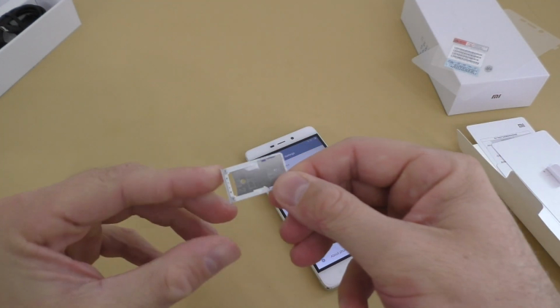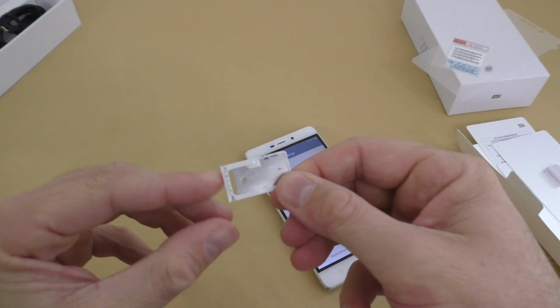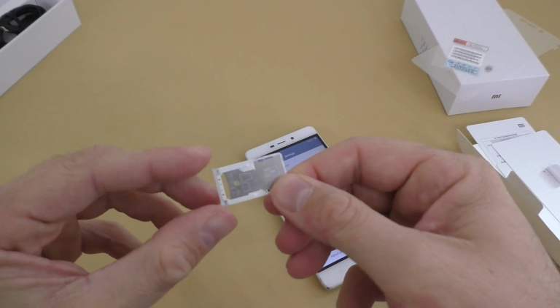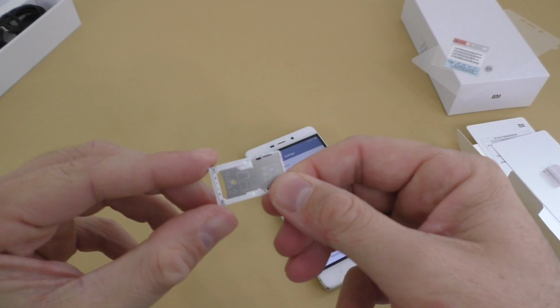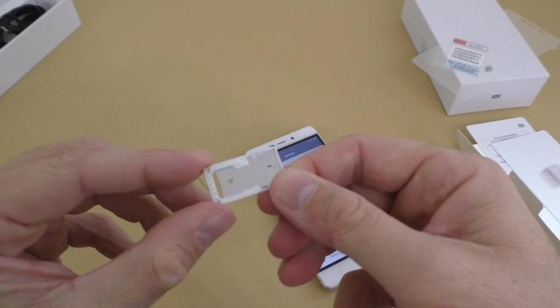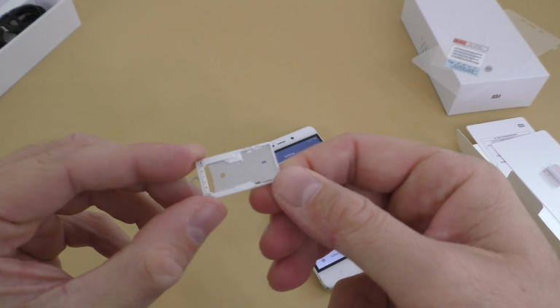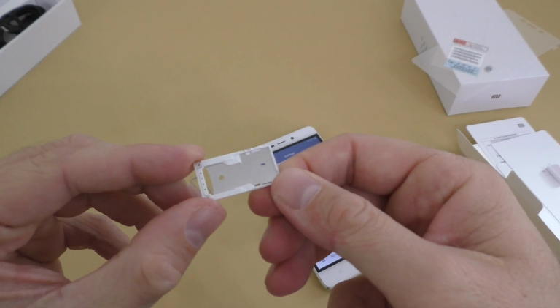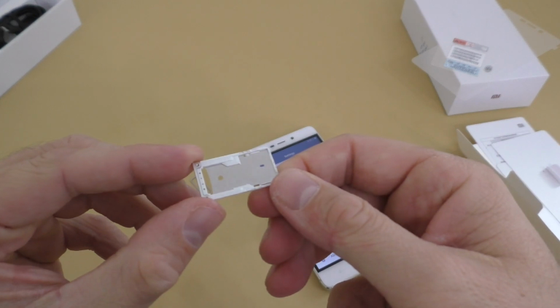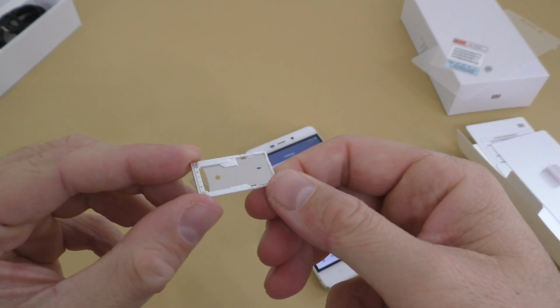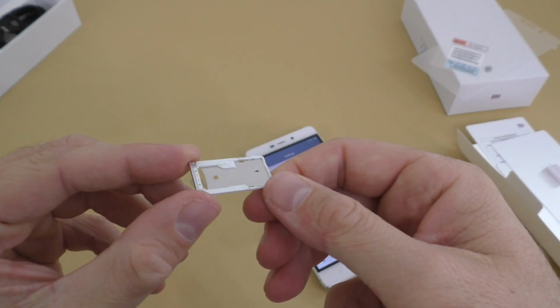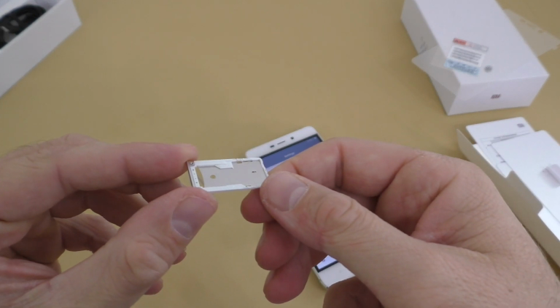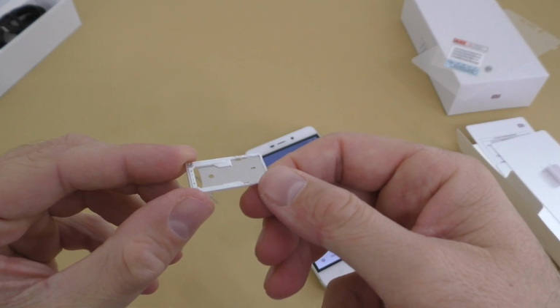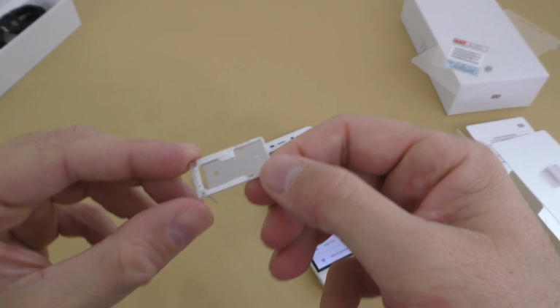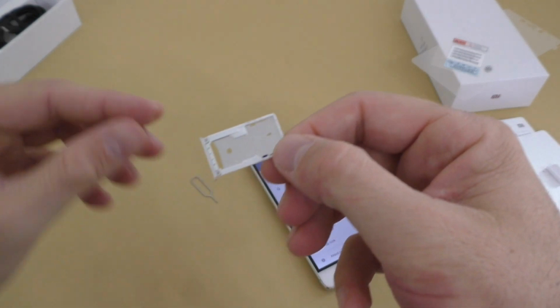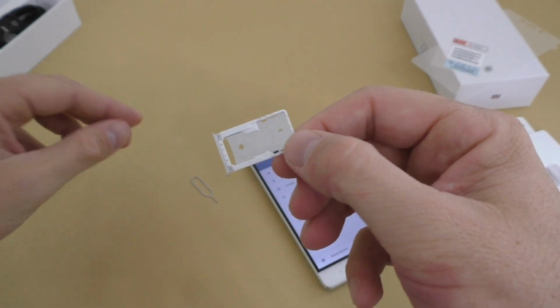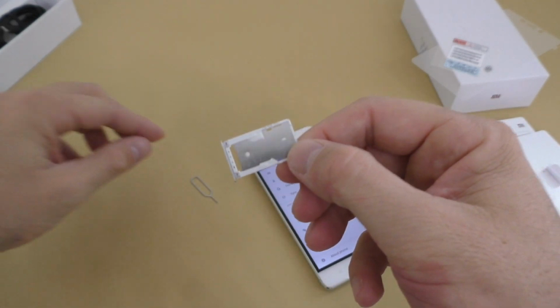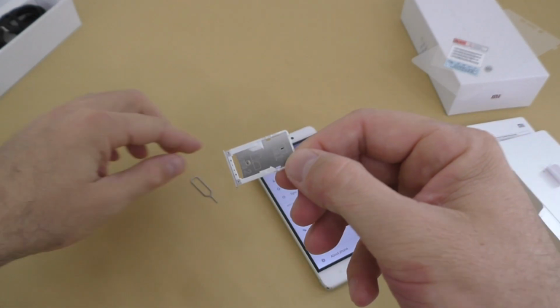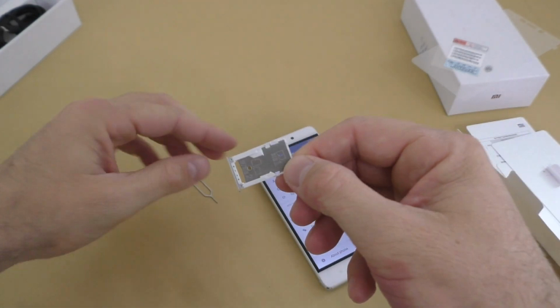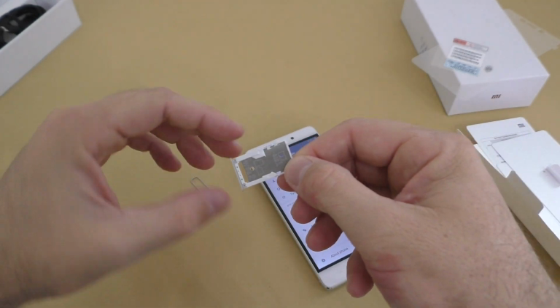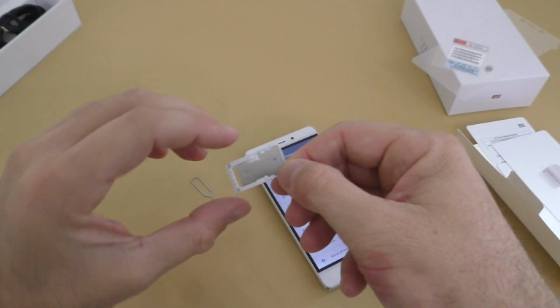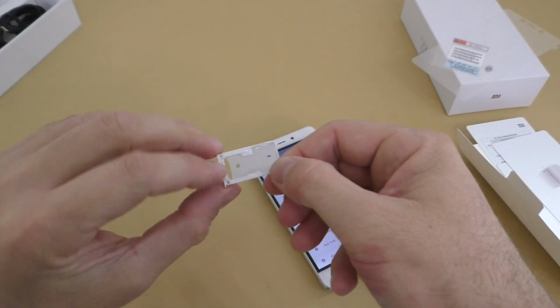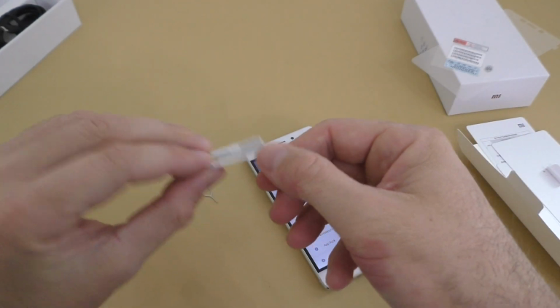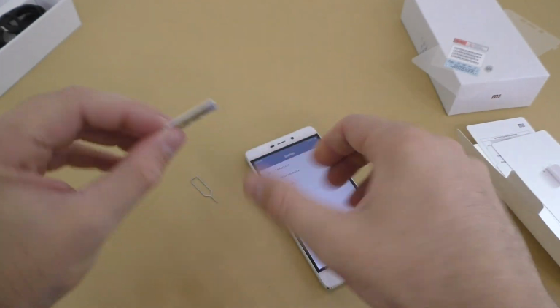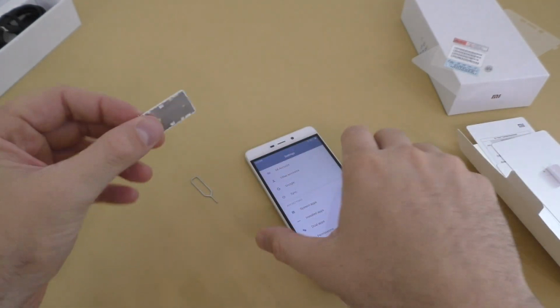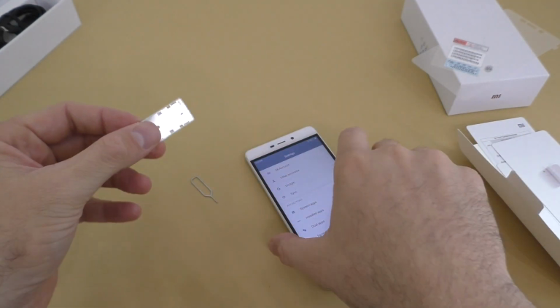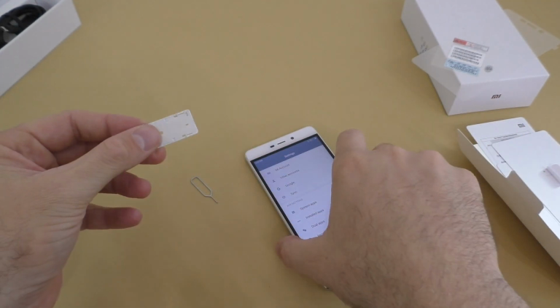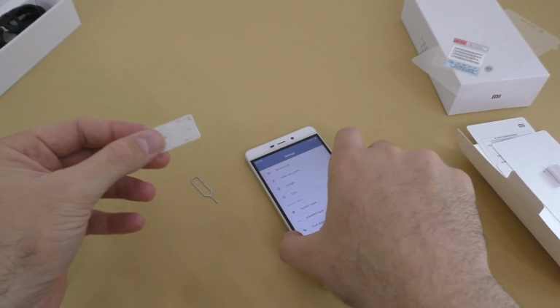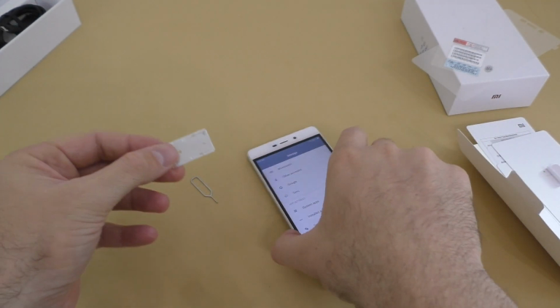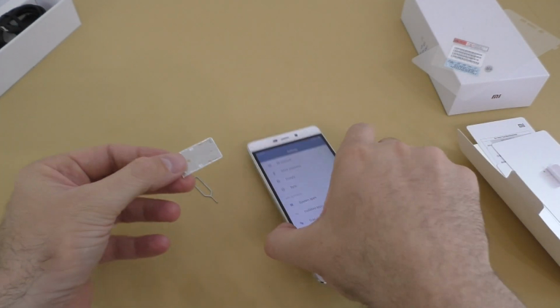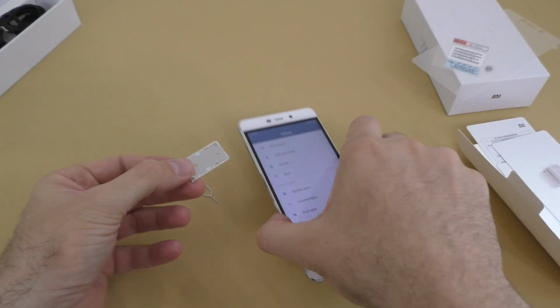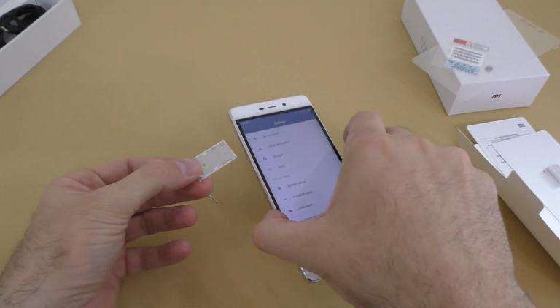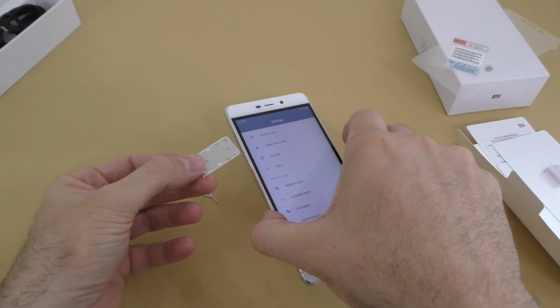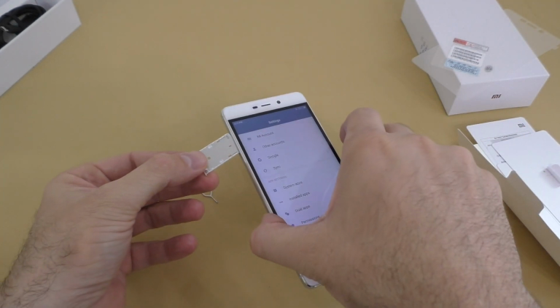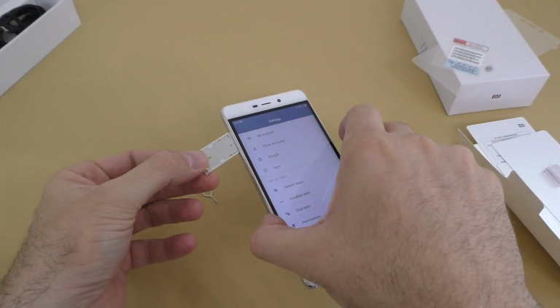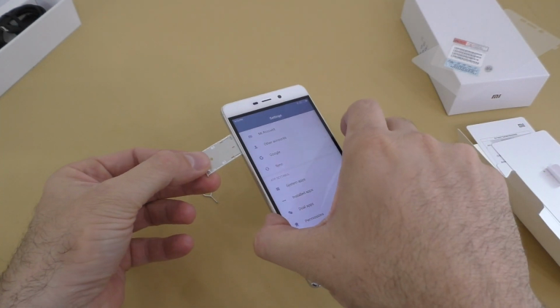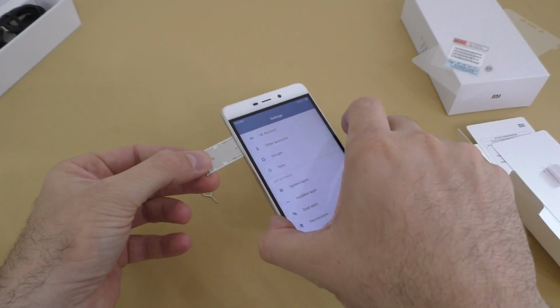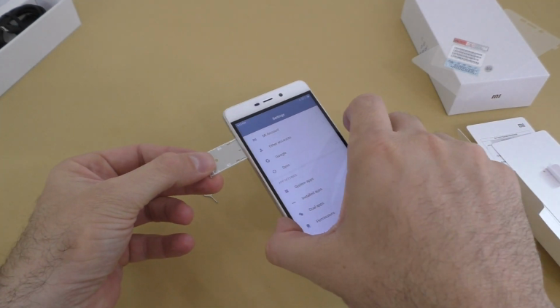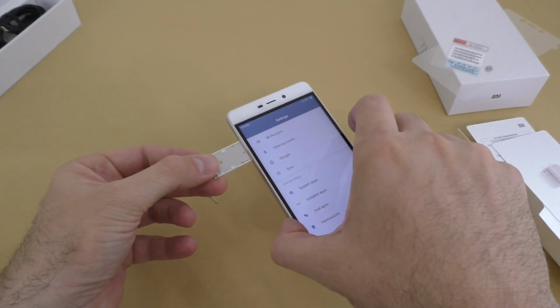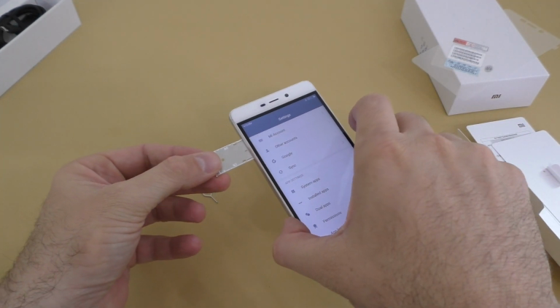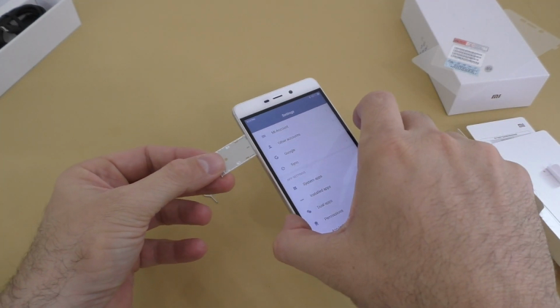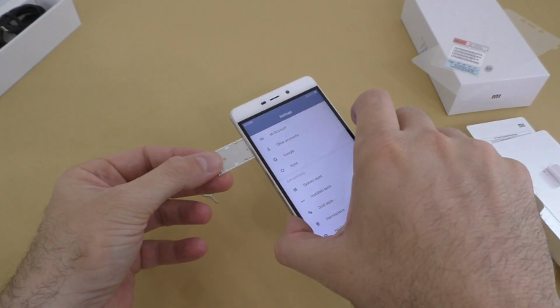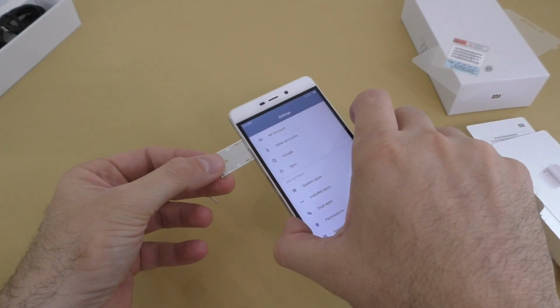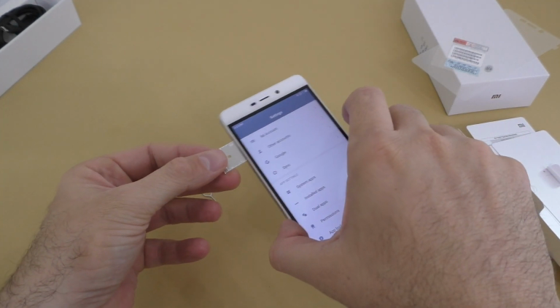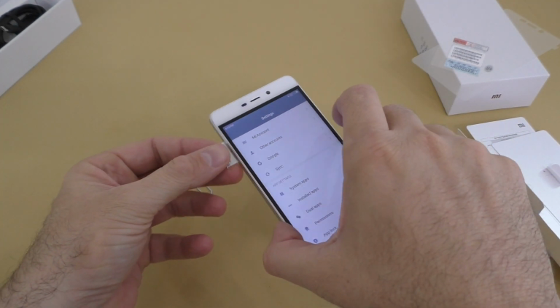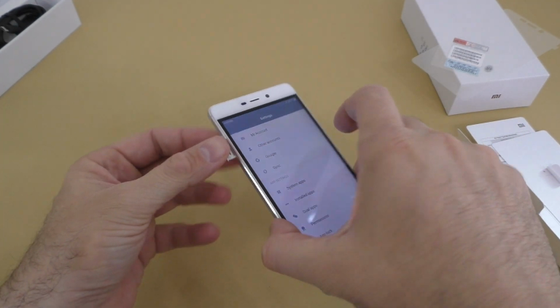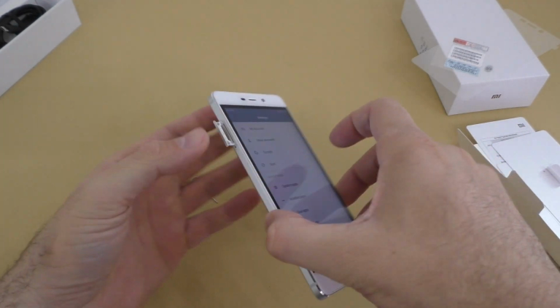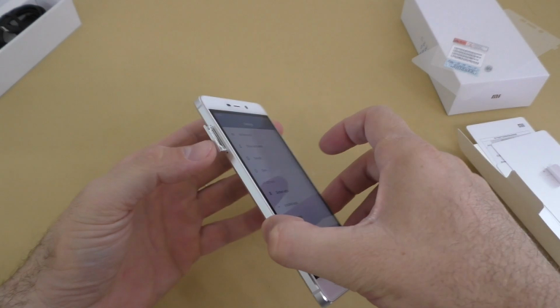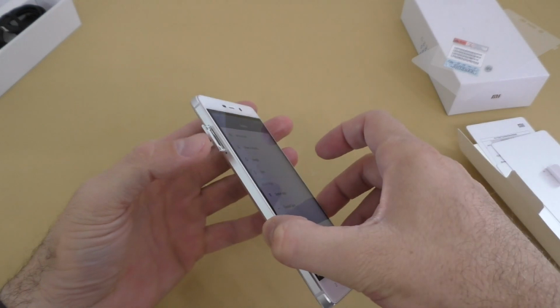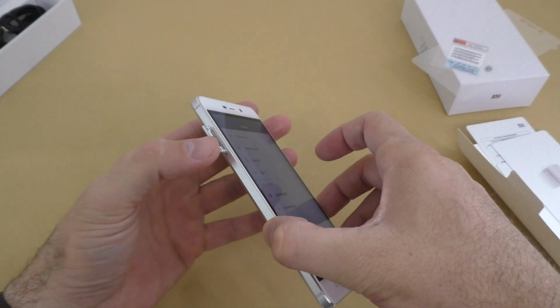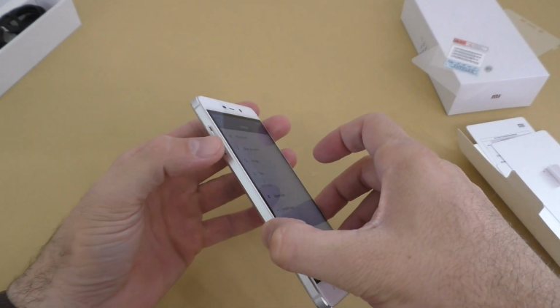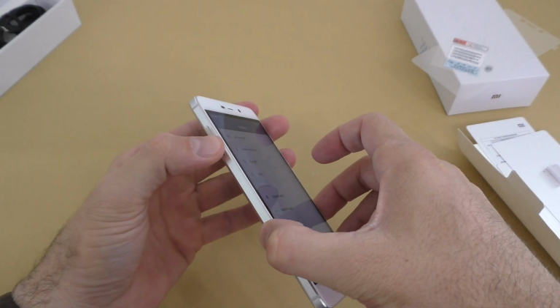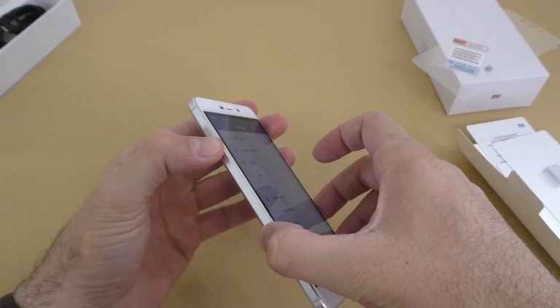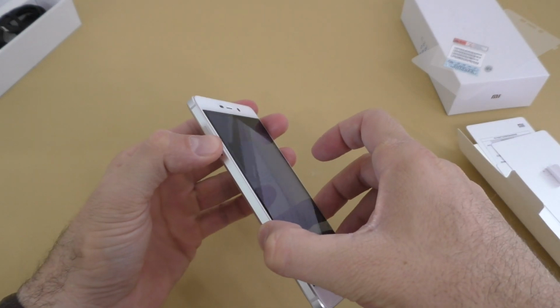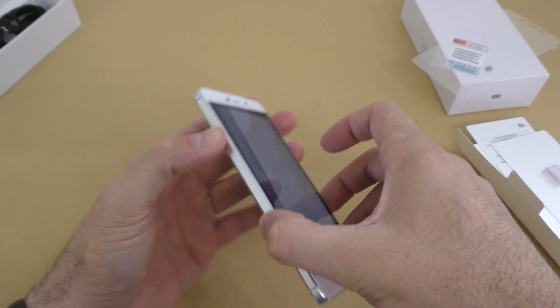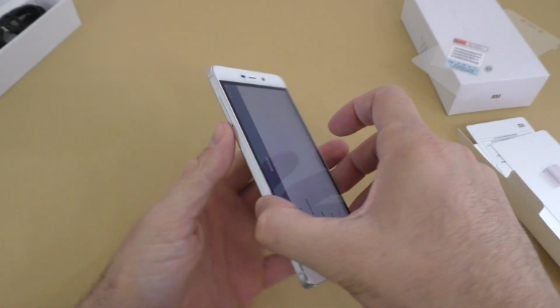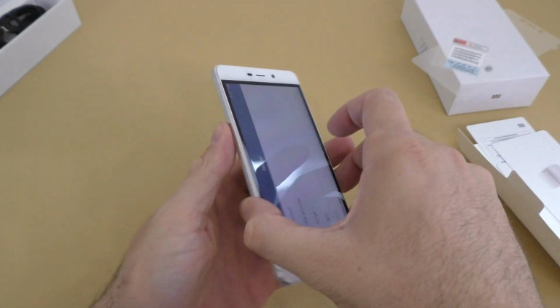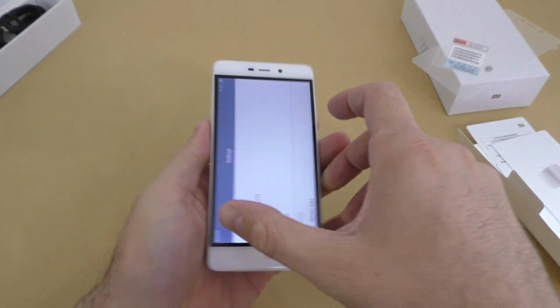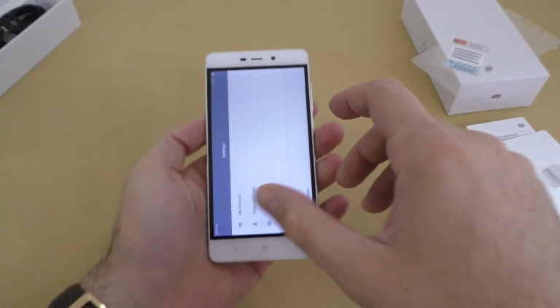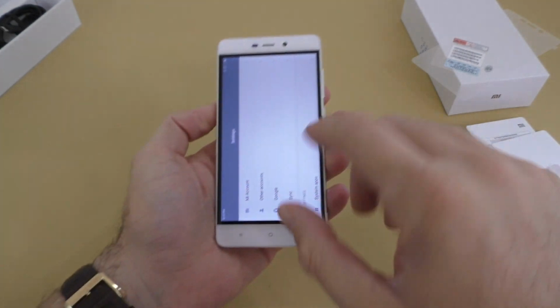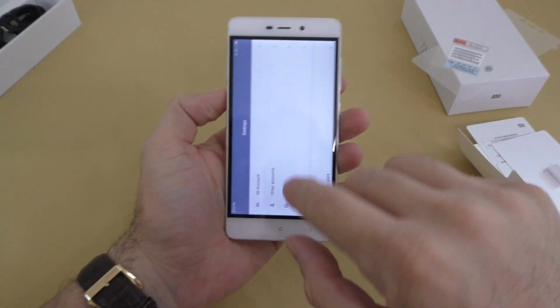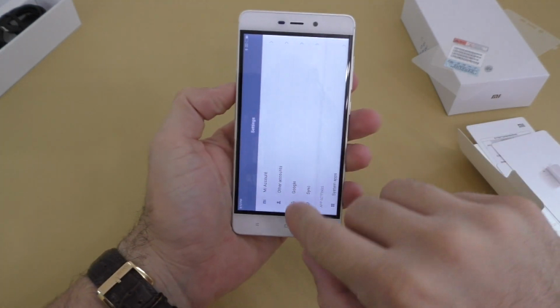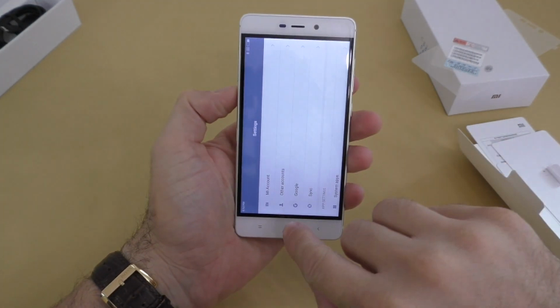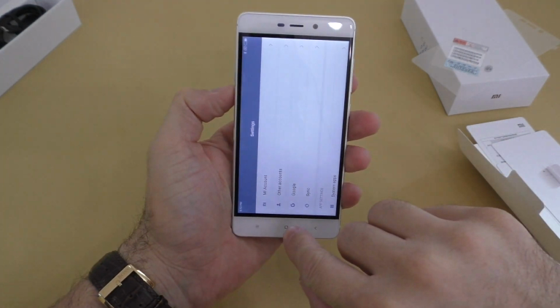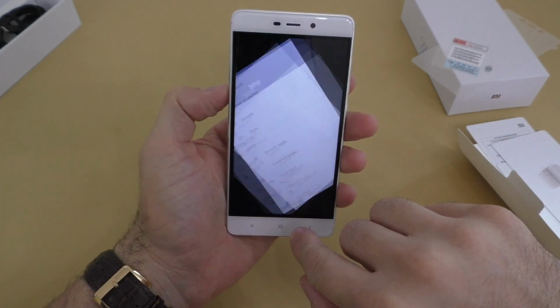It looks like we can actually insert an SD card, which is a good thing. I'll check that out in the full review.